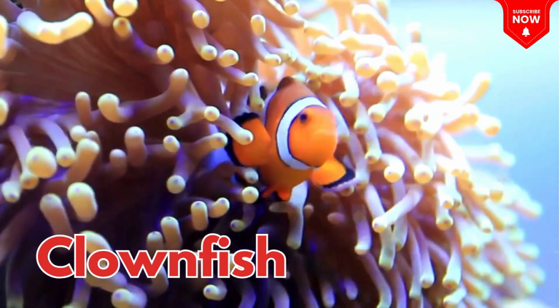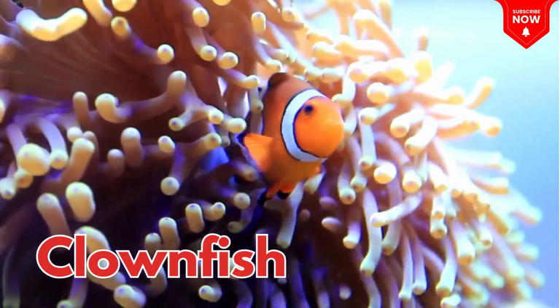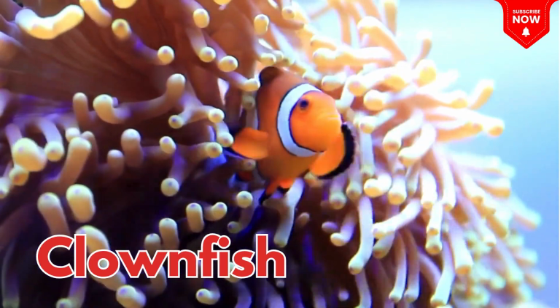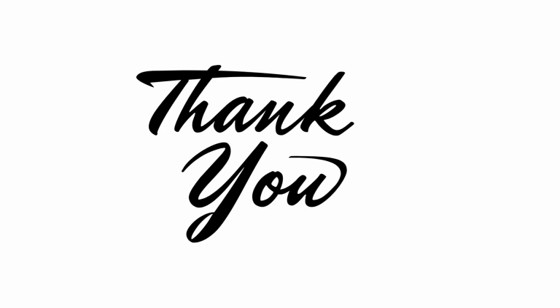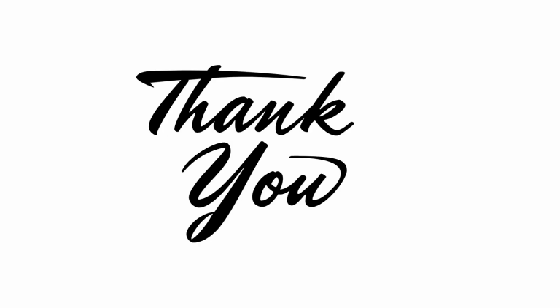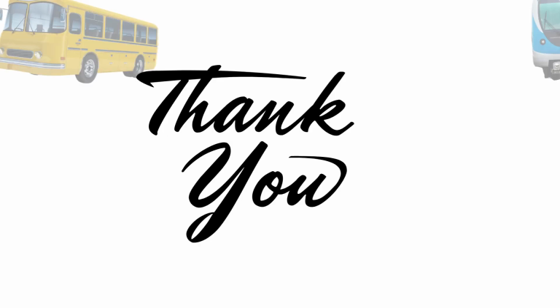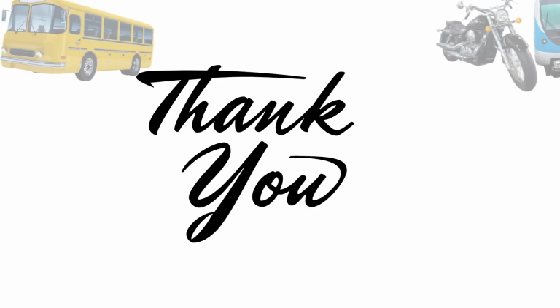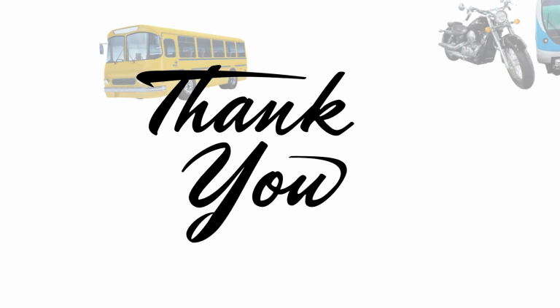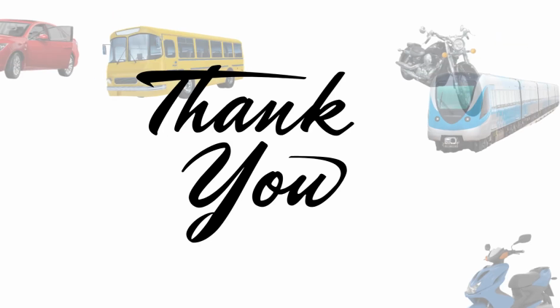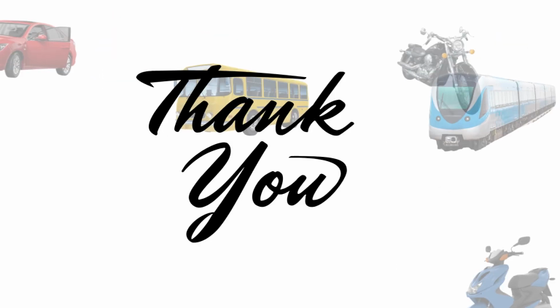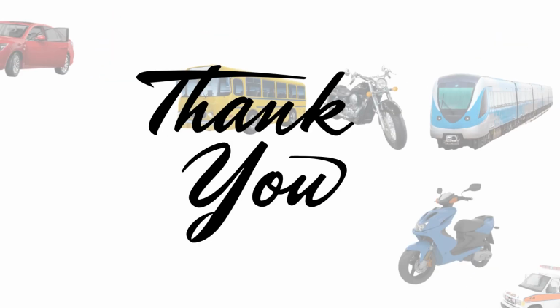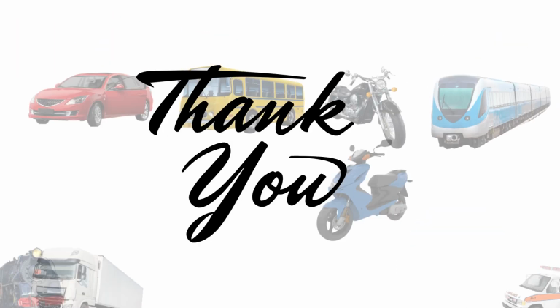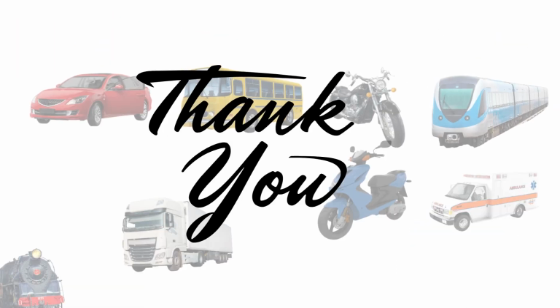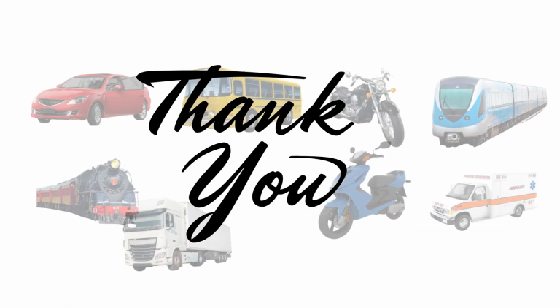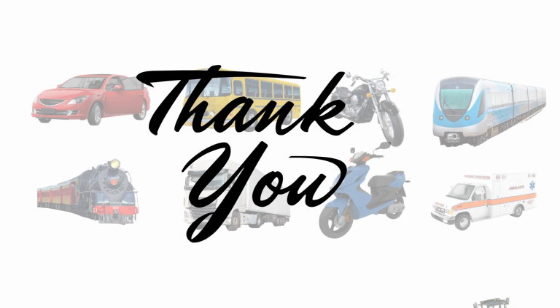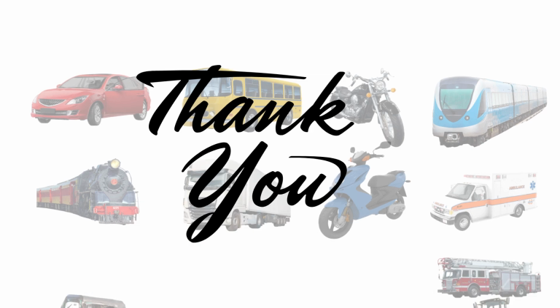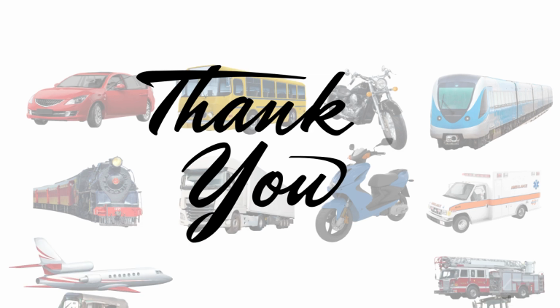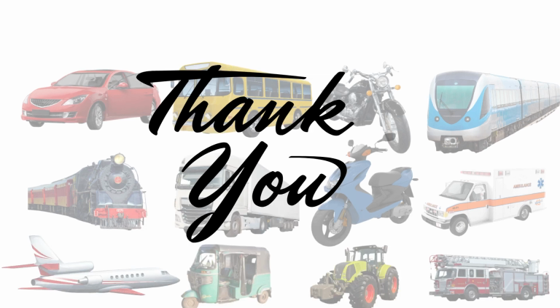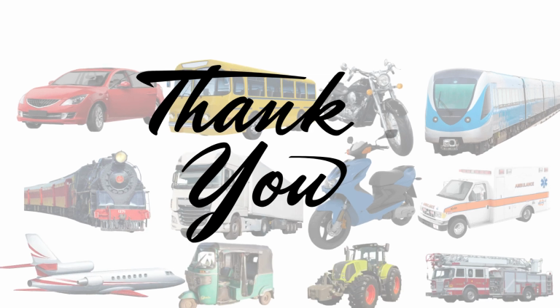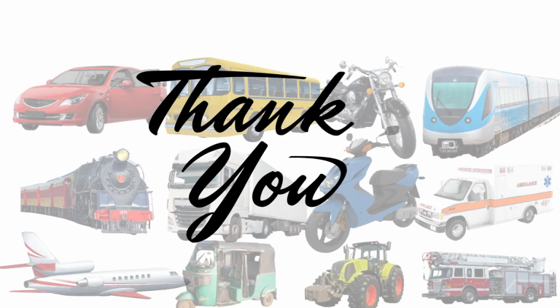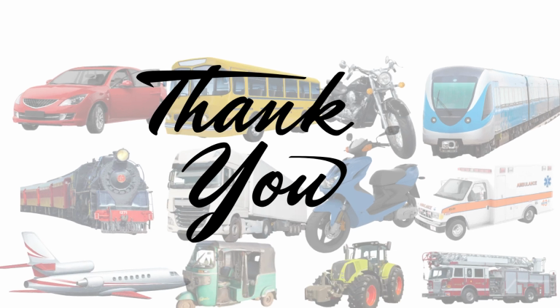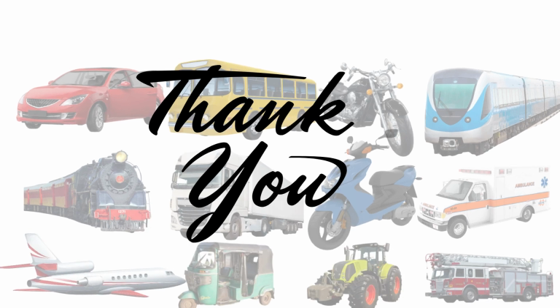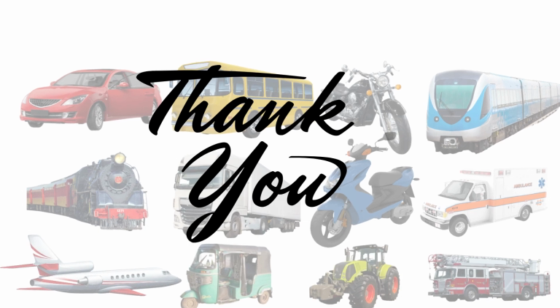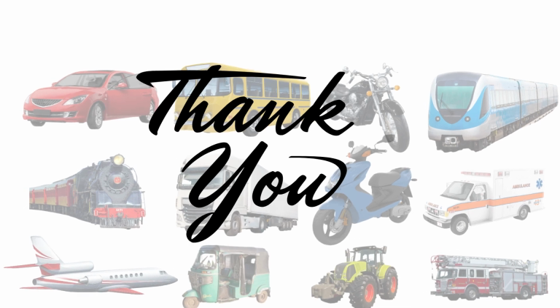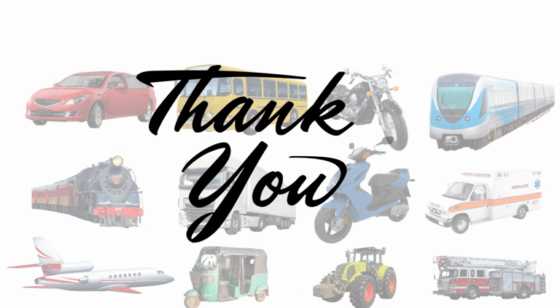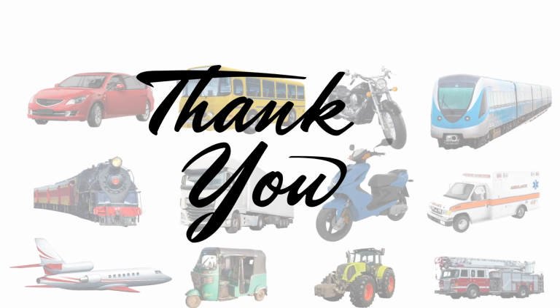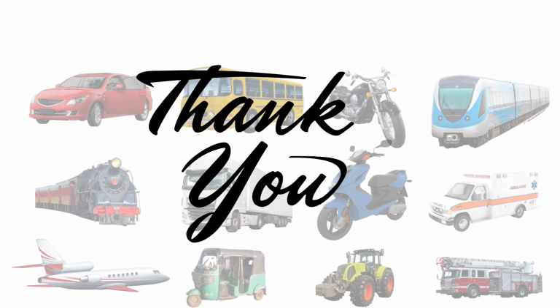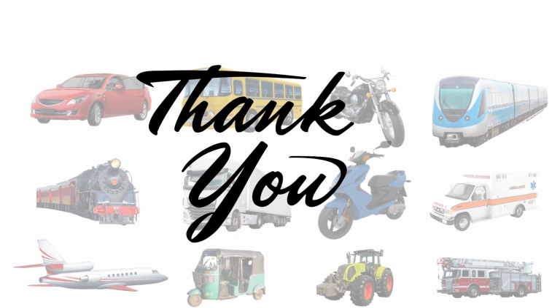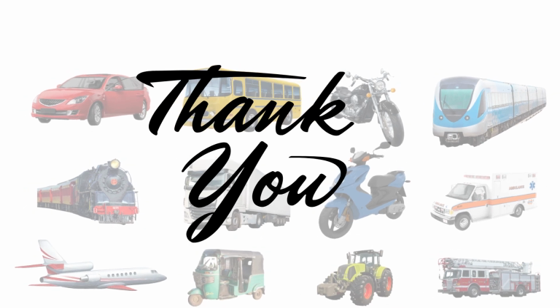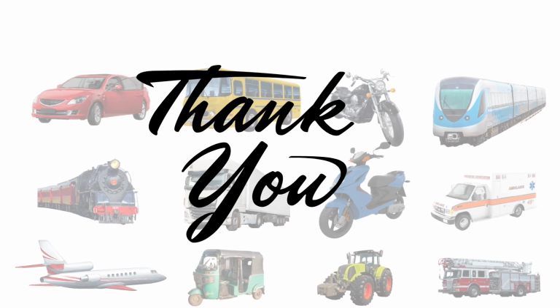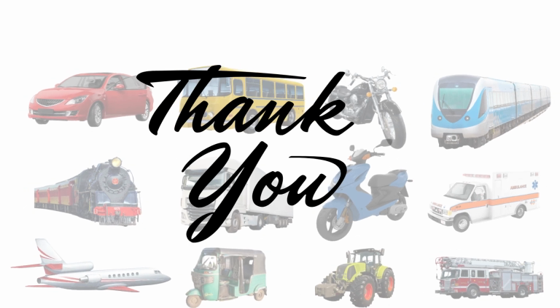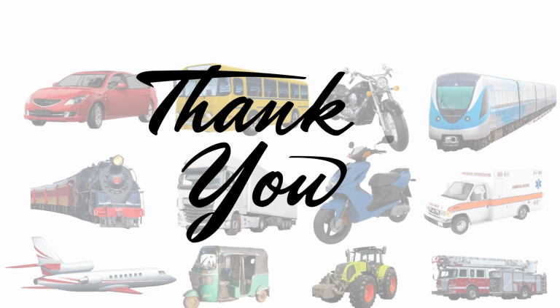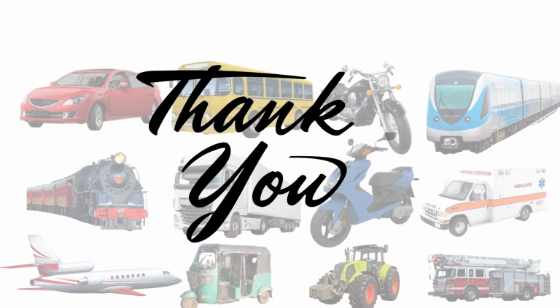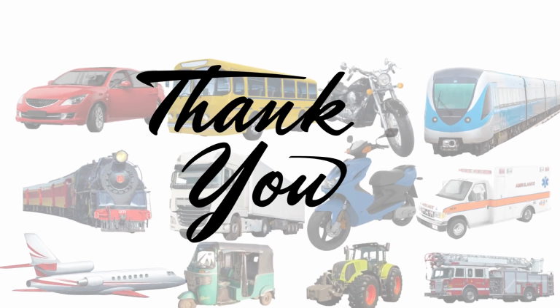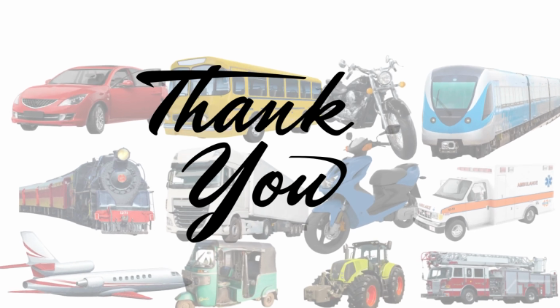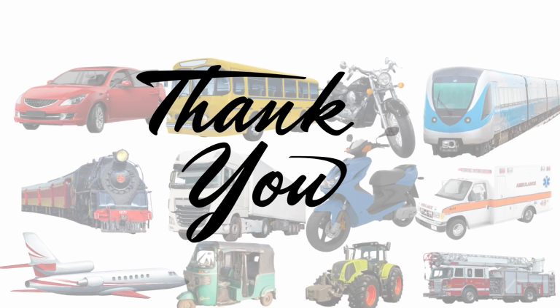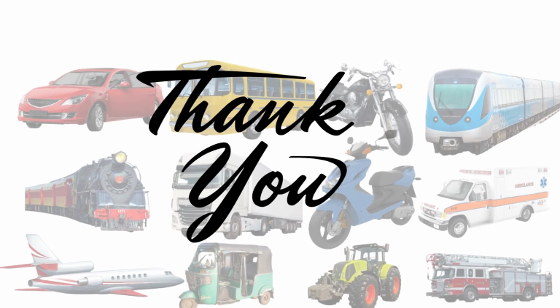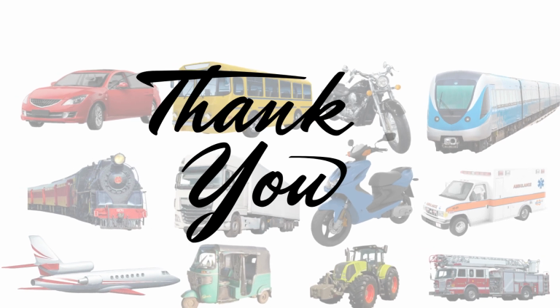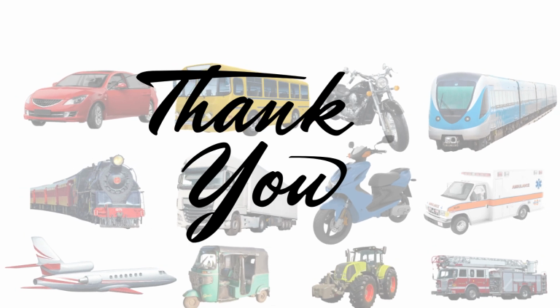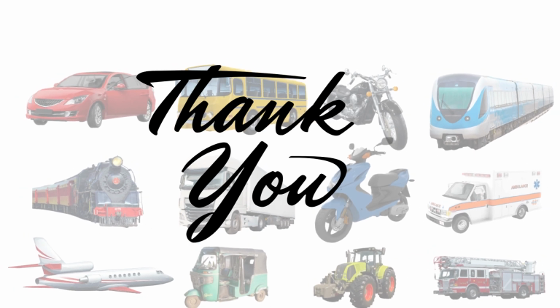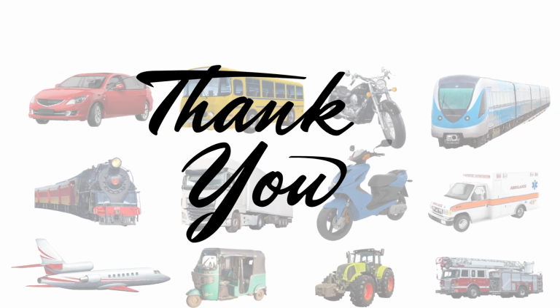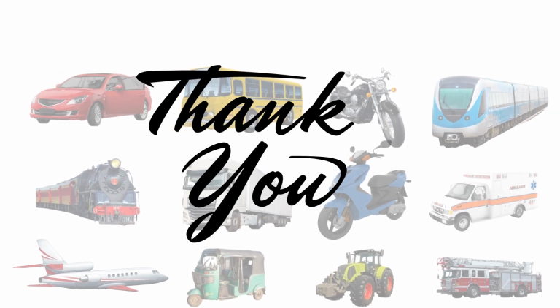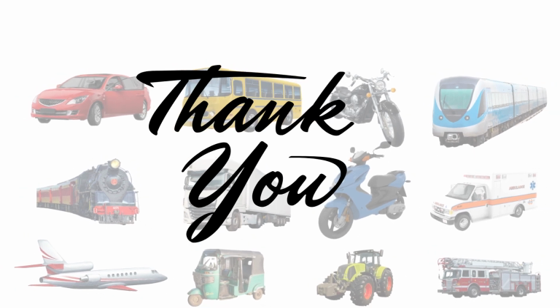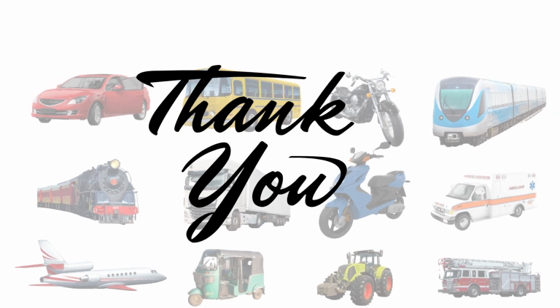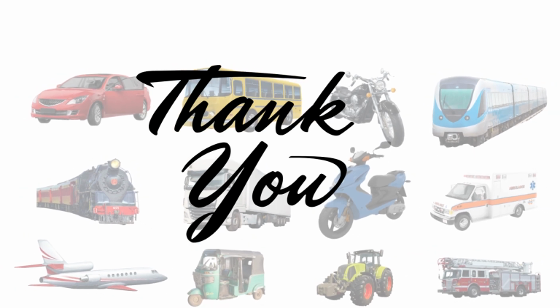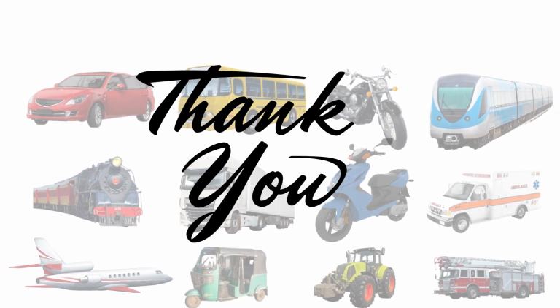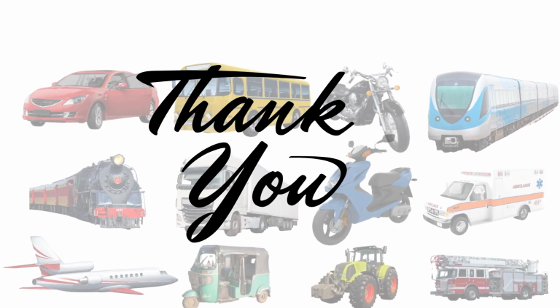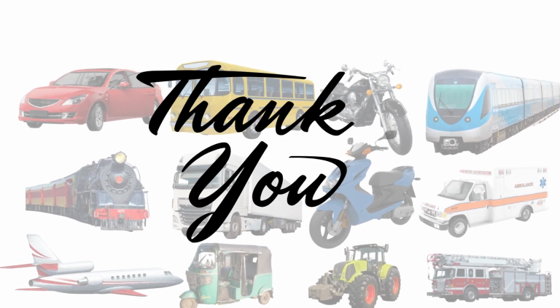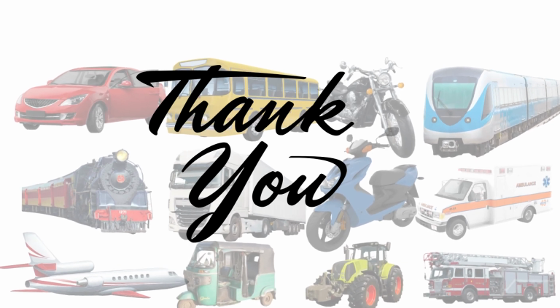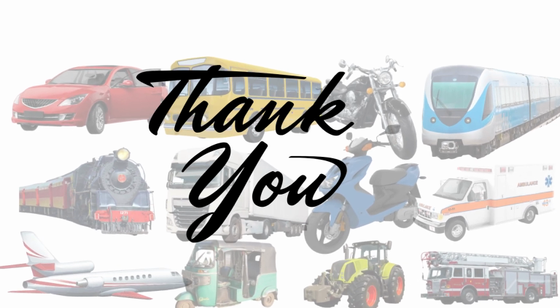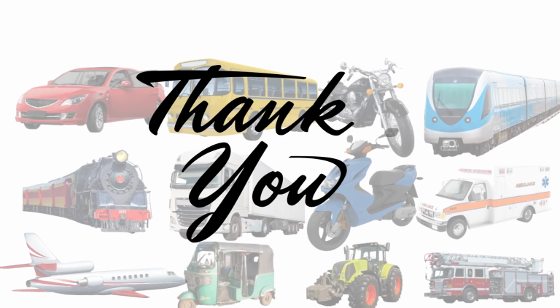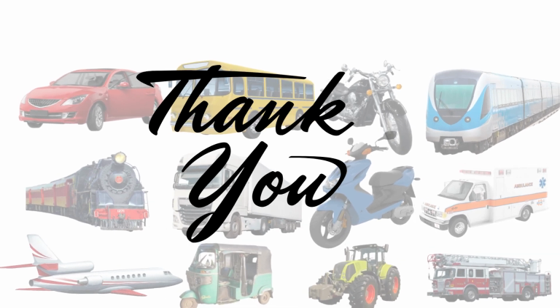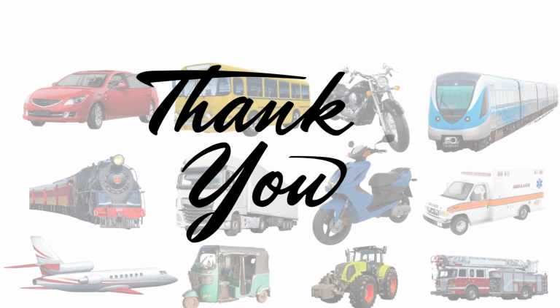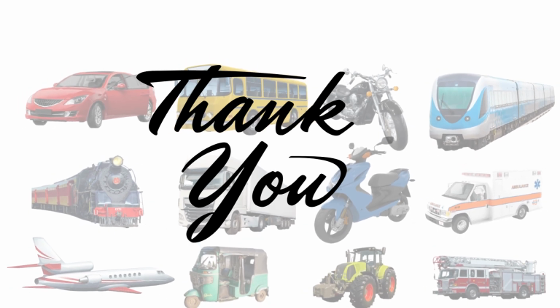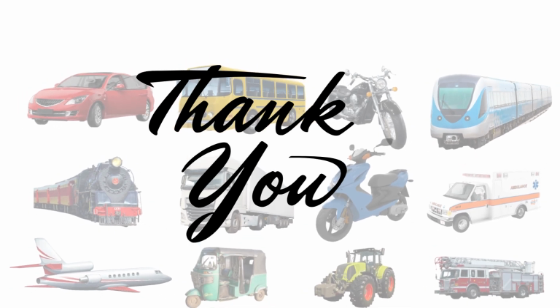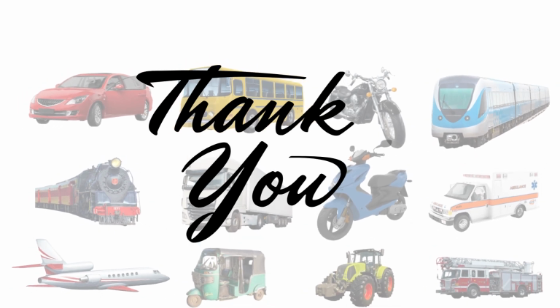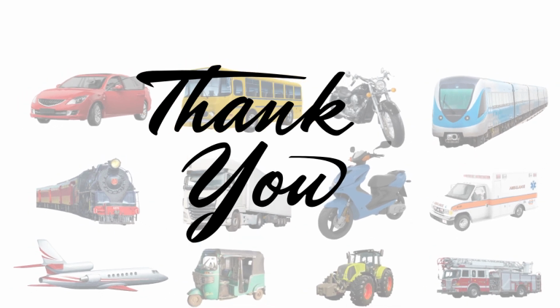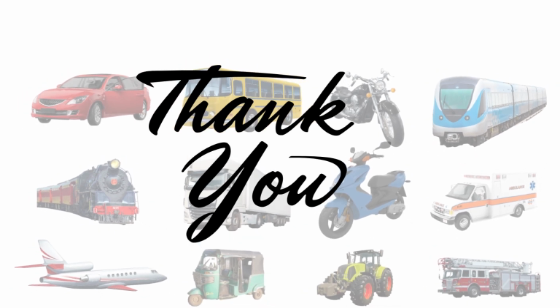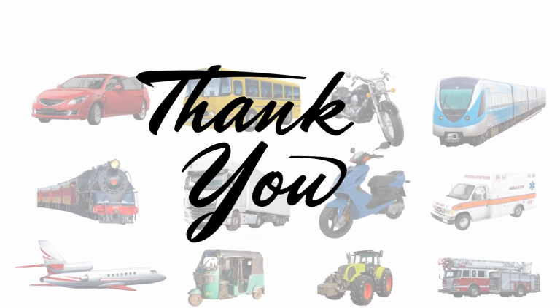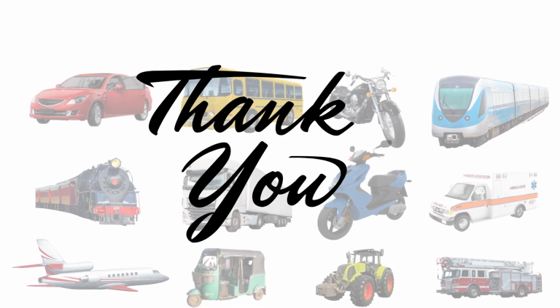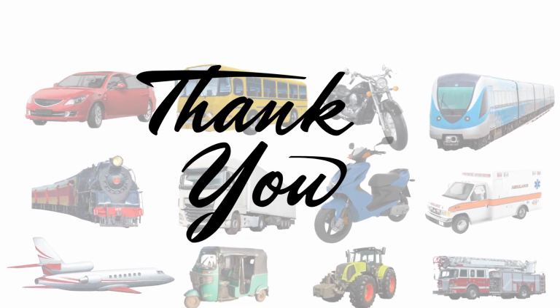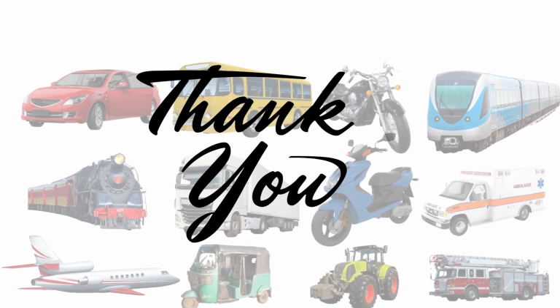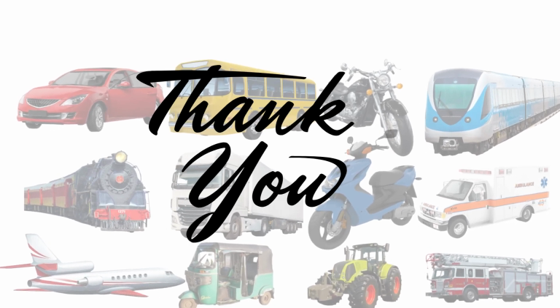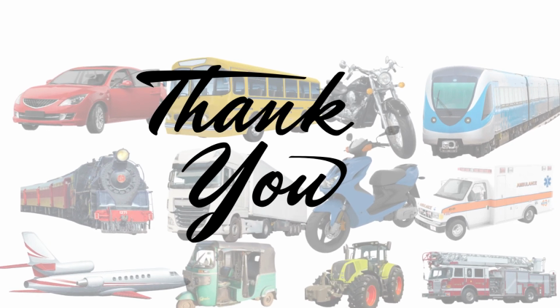Thanks for watching! Don't forget to like, share, and subscribe for more fun learning videos!